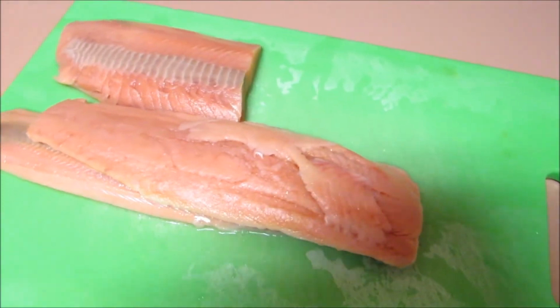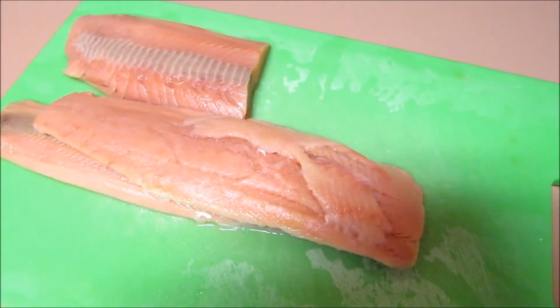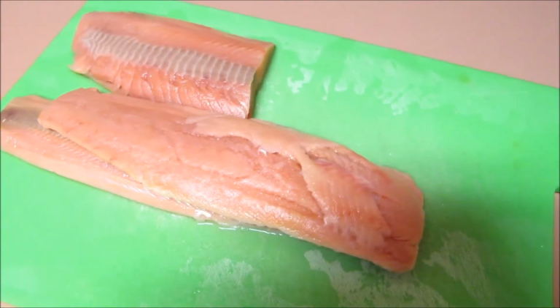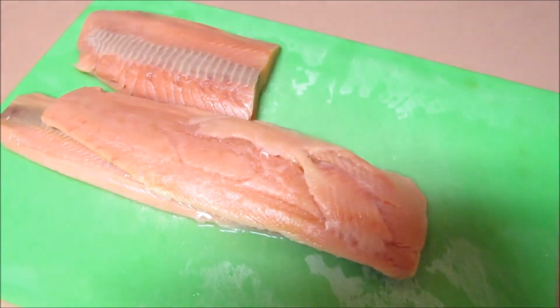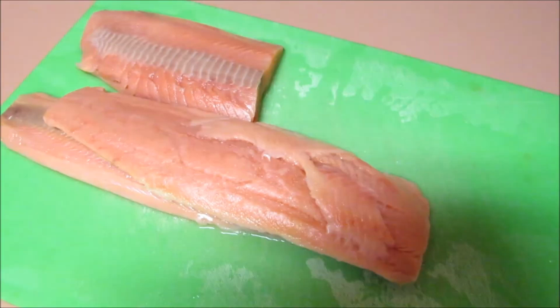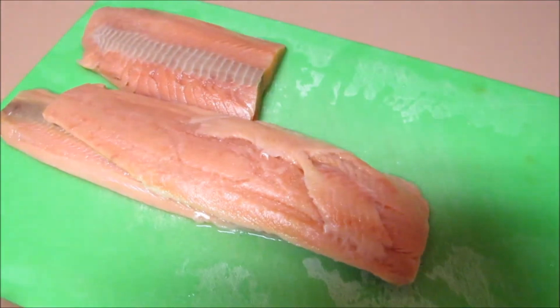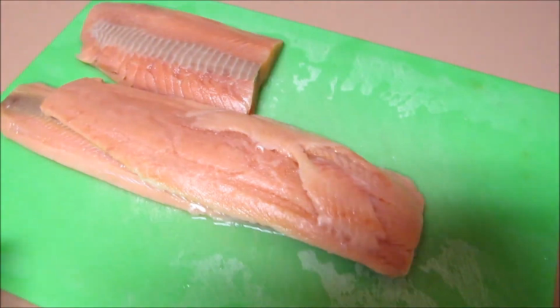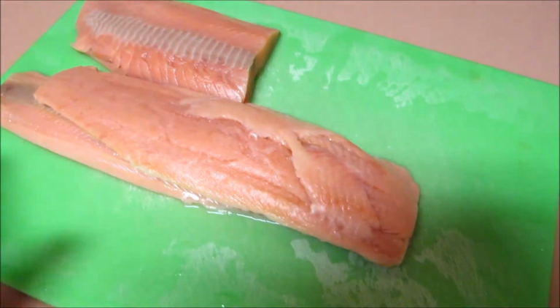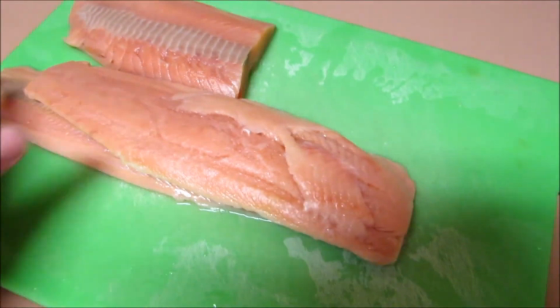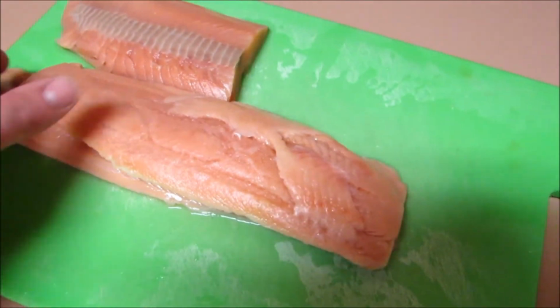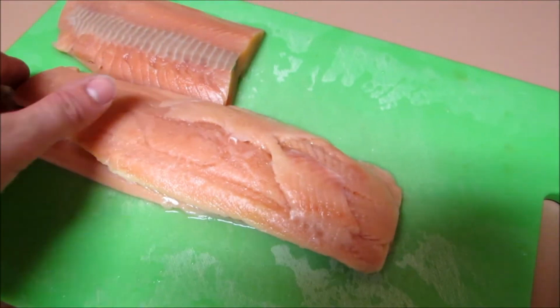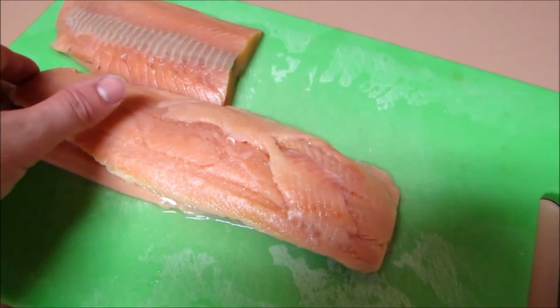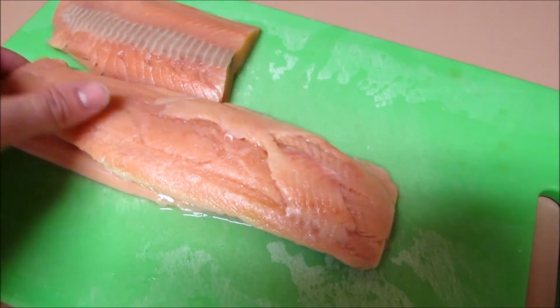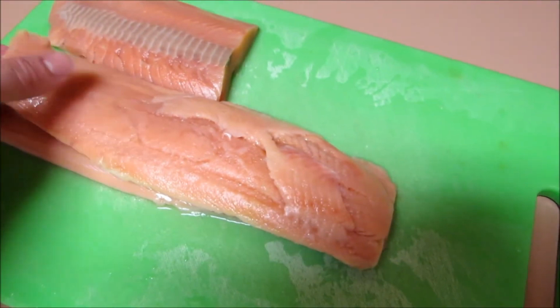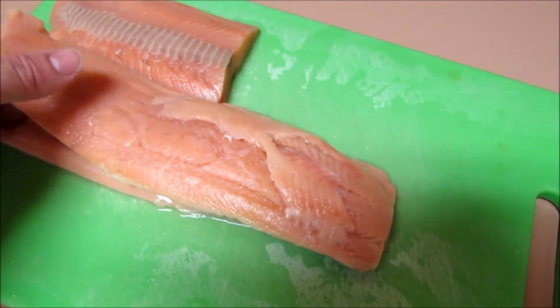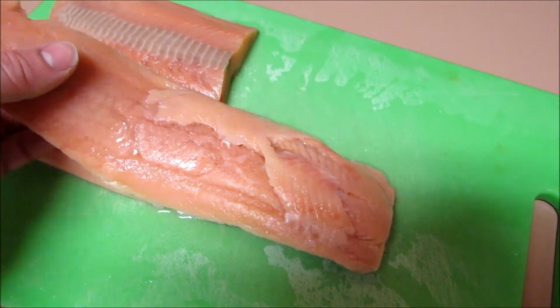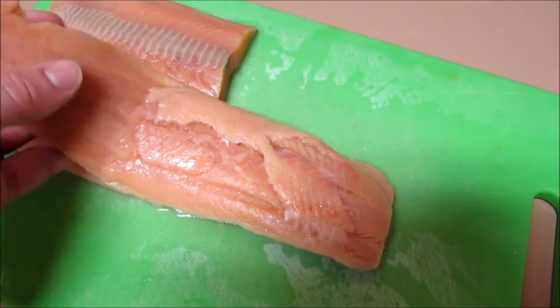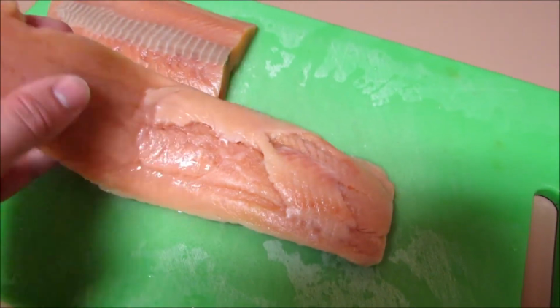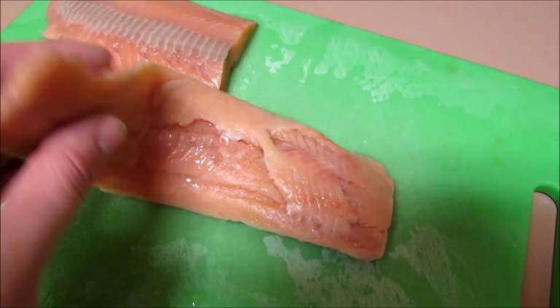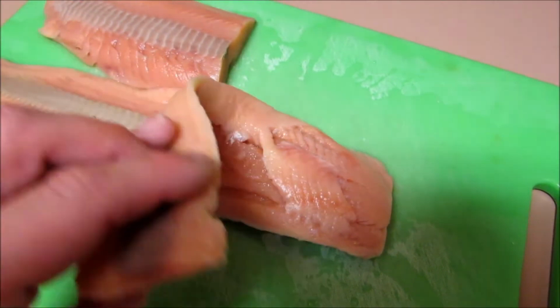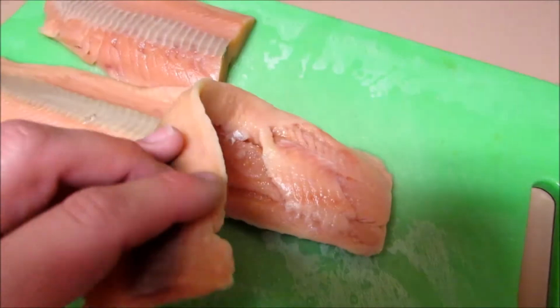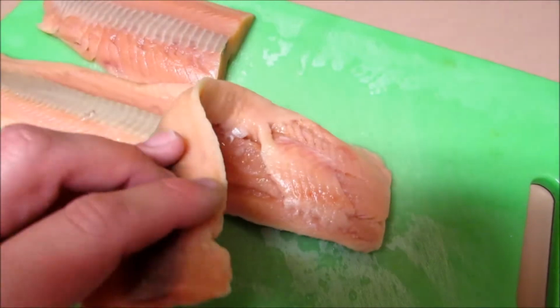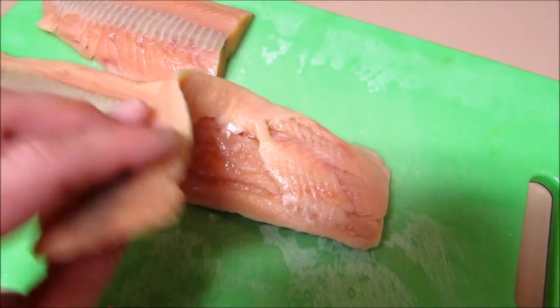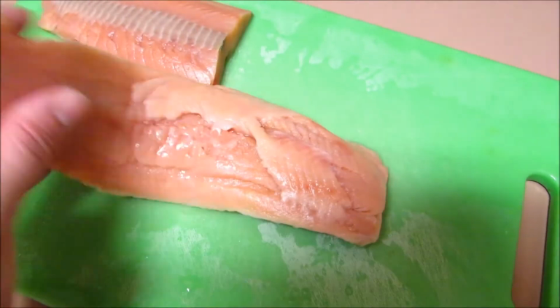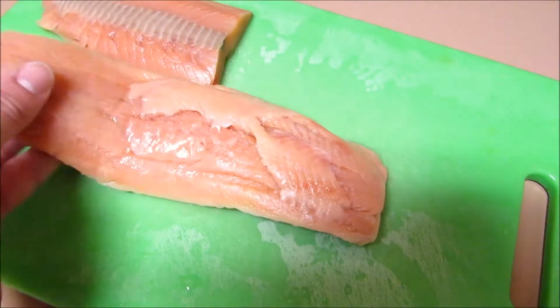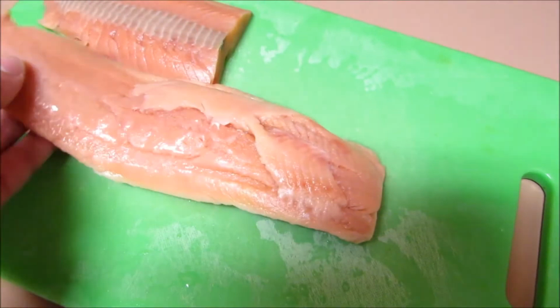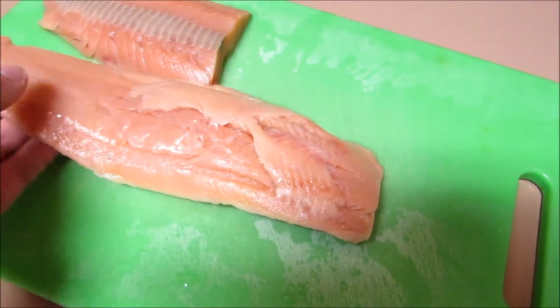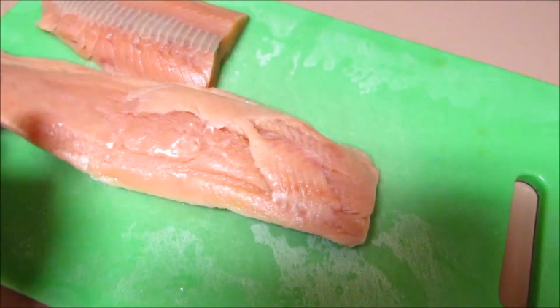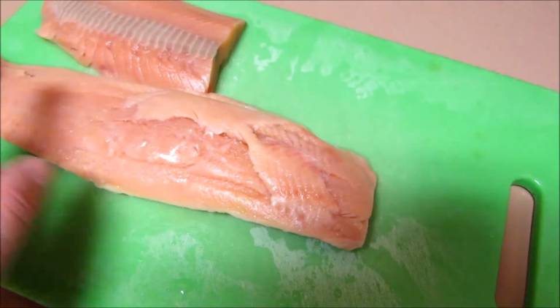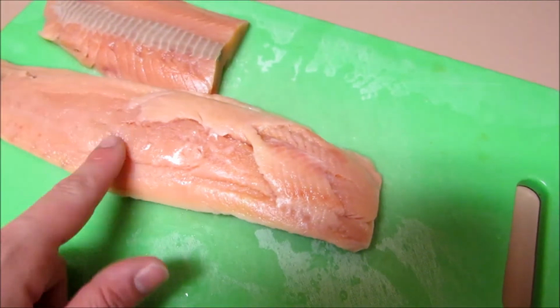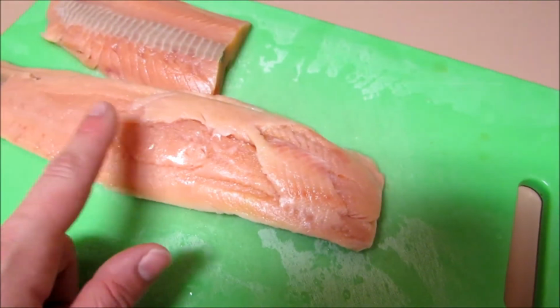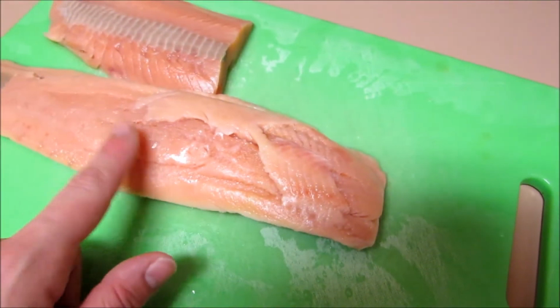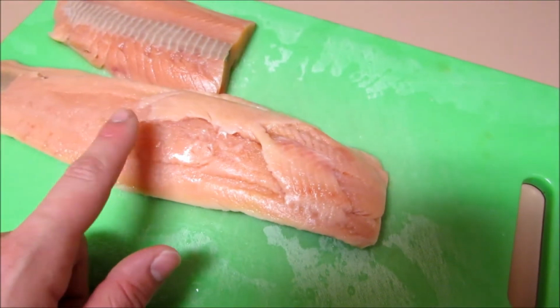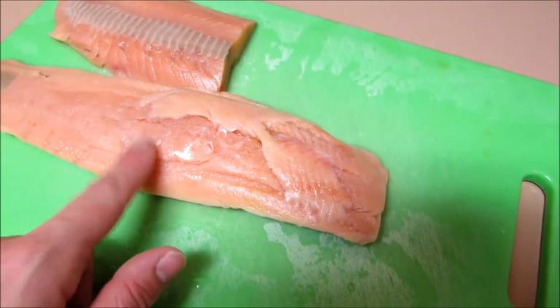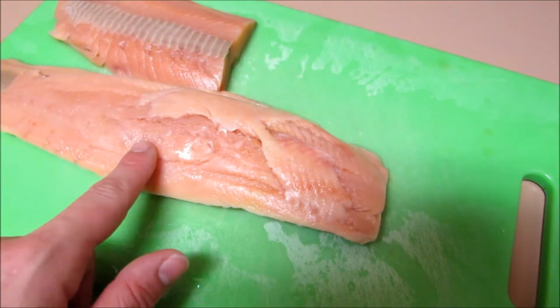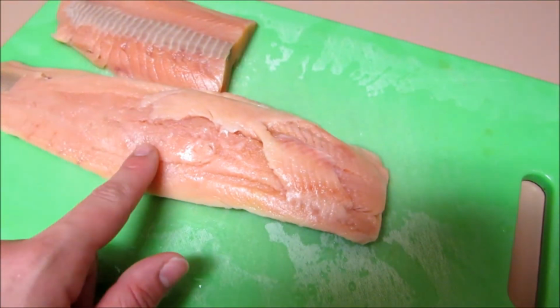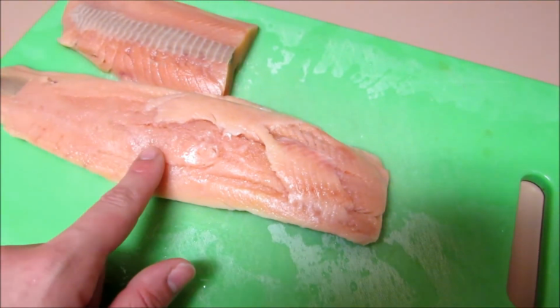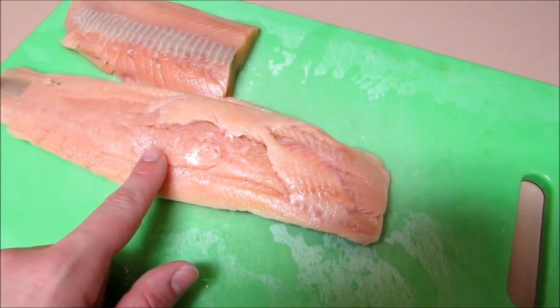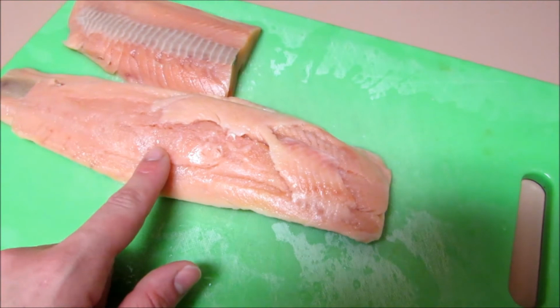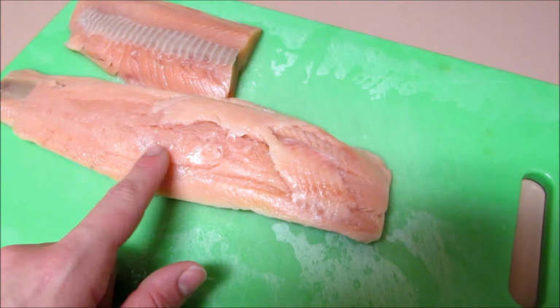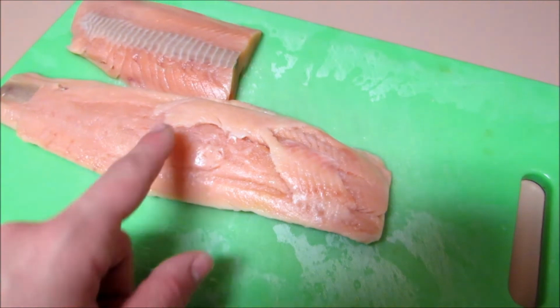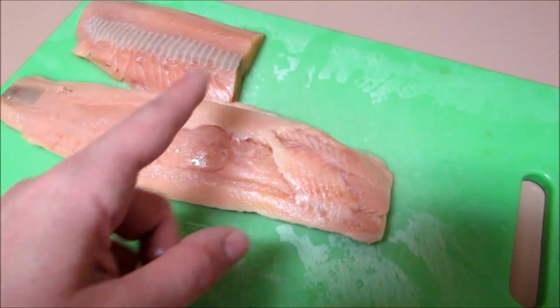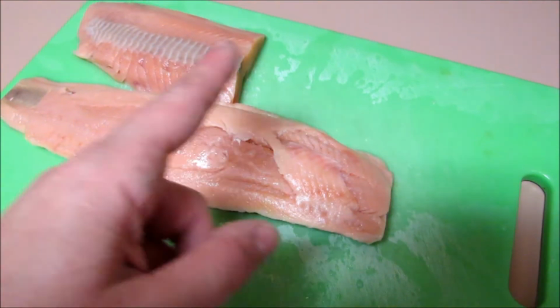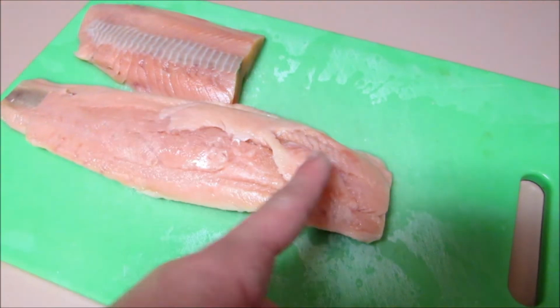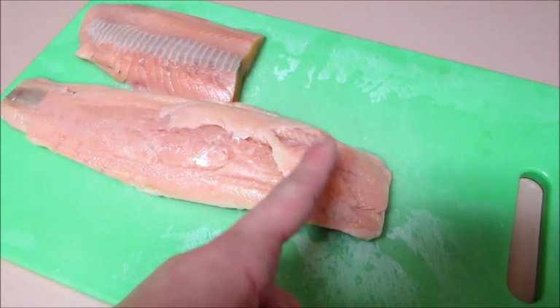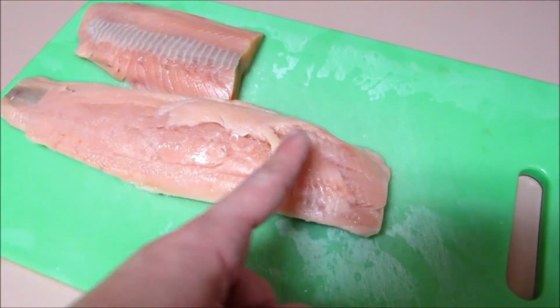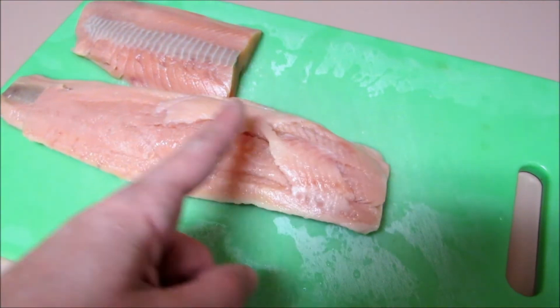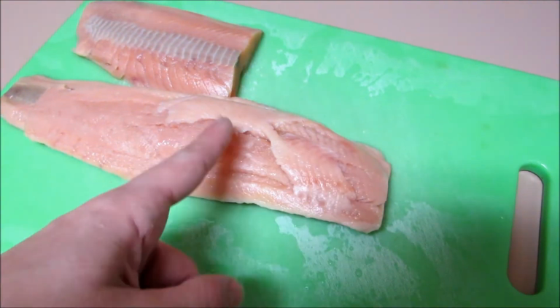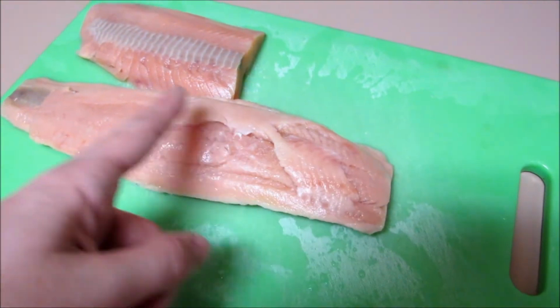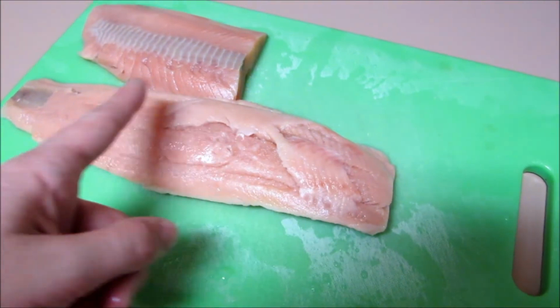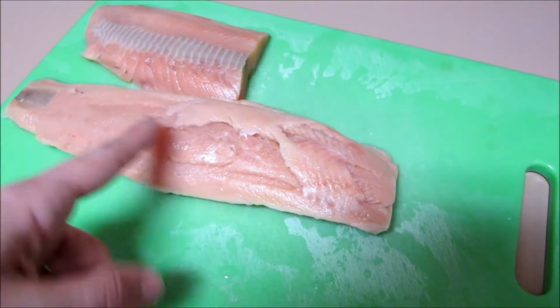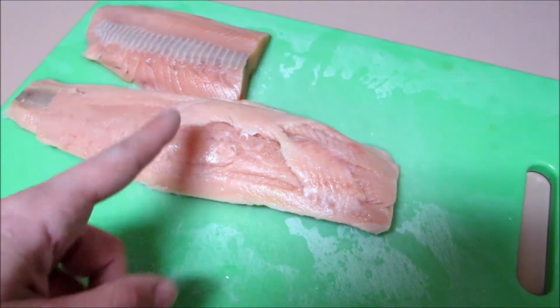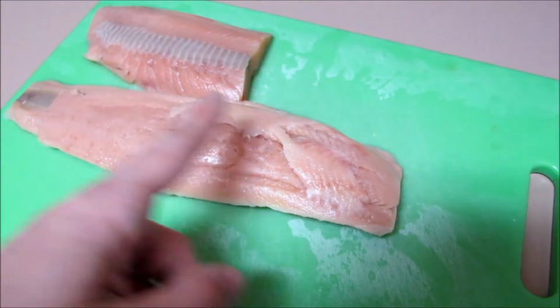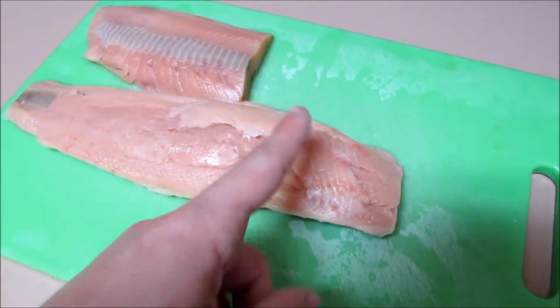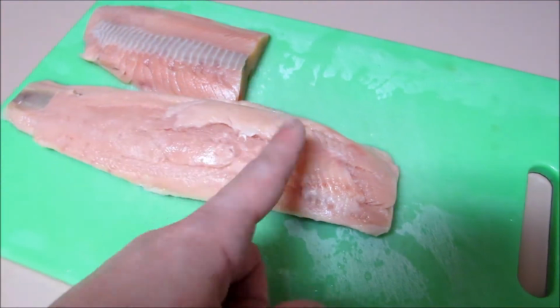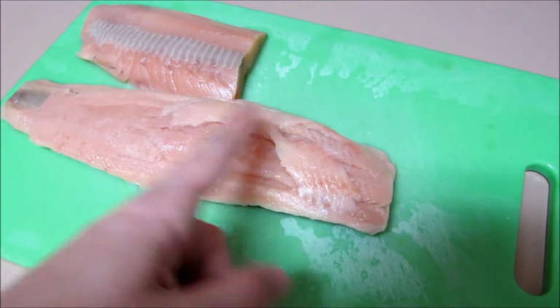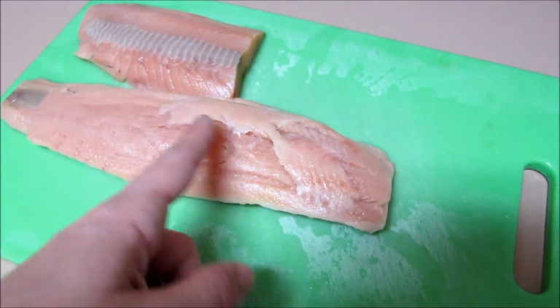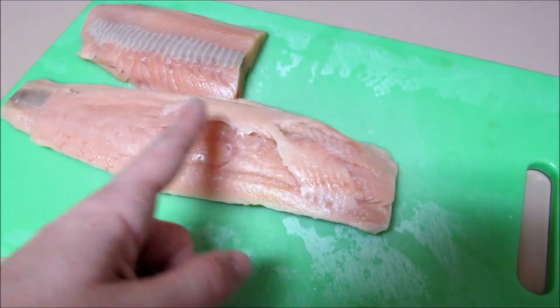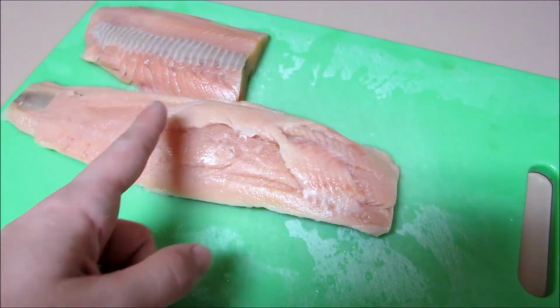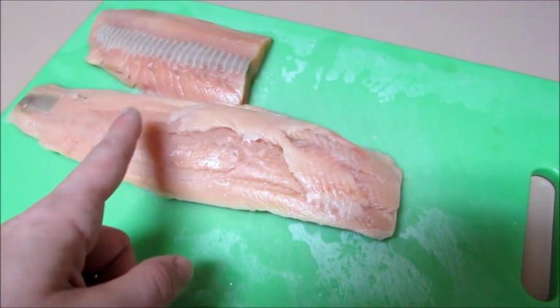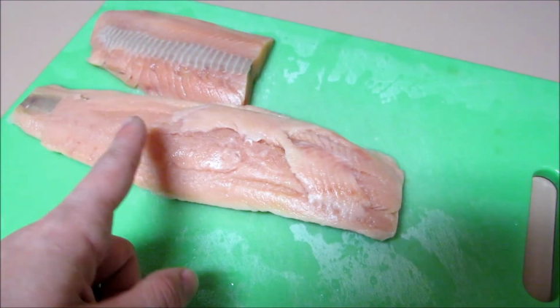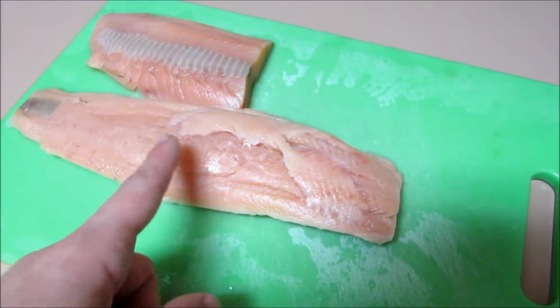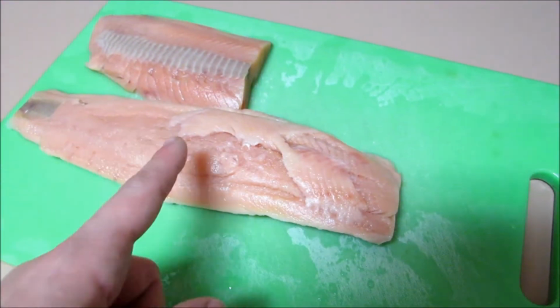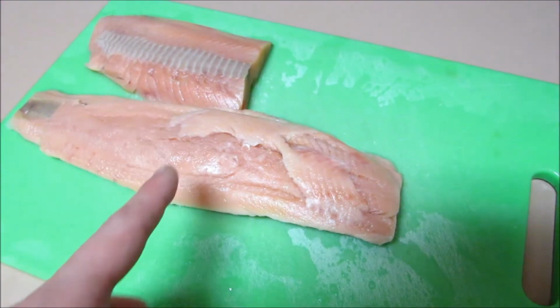I have a pound of salmon here, boneless, skinless fillets. I'm going to cube them, cut them up nice and small.